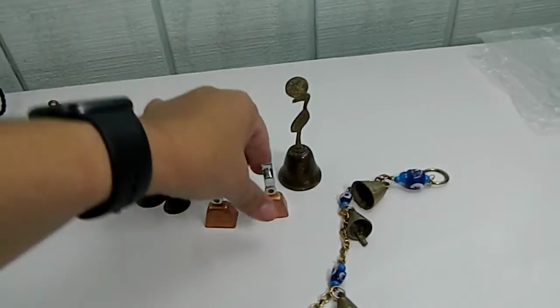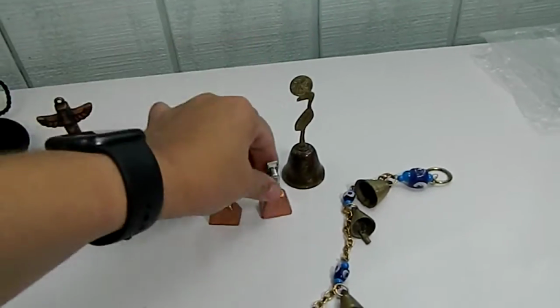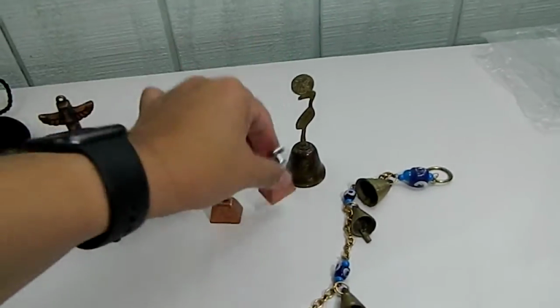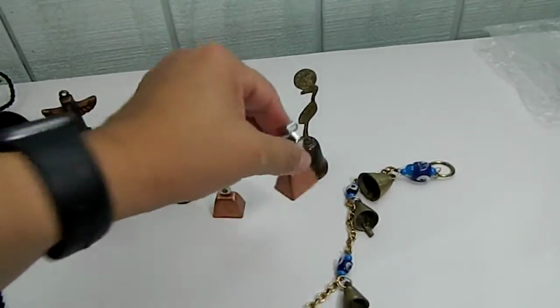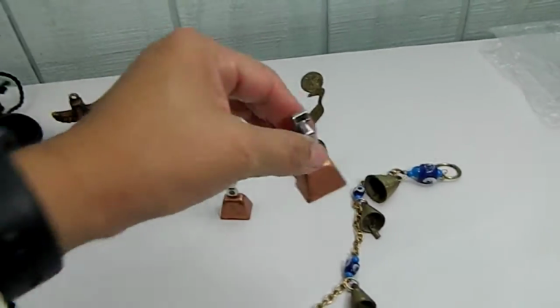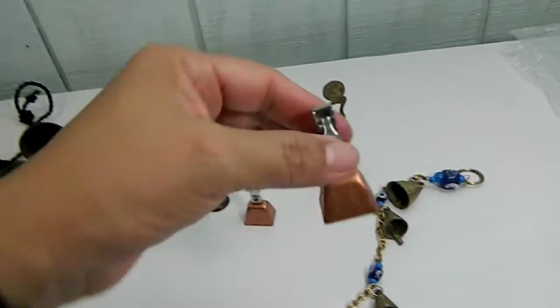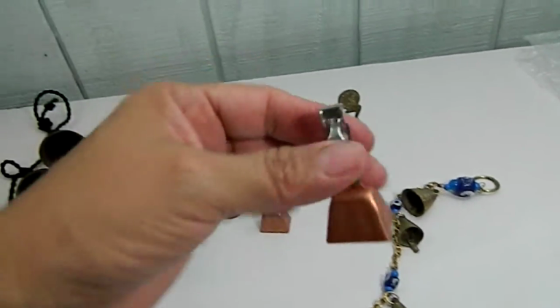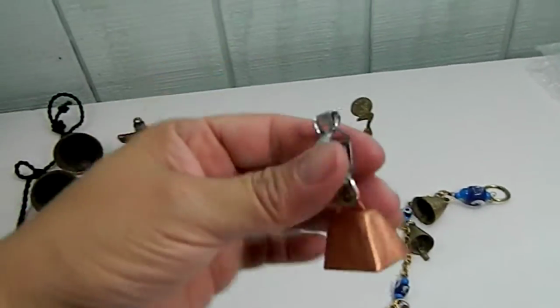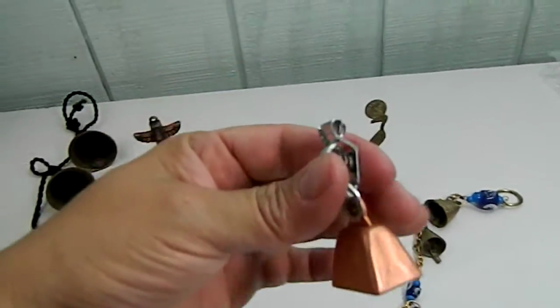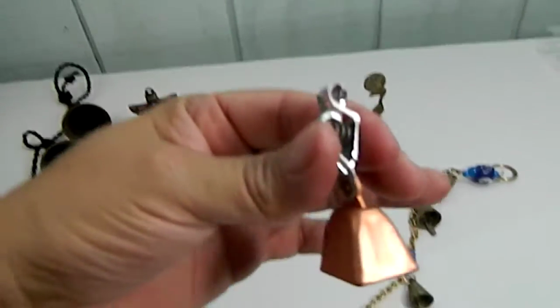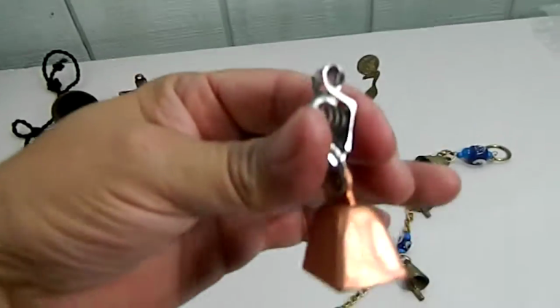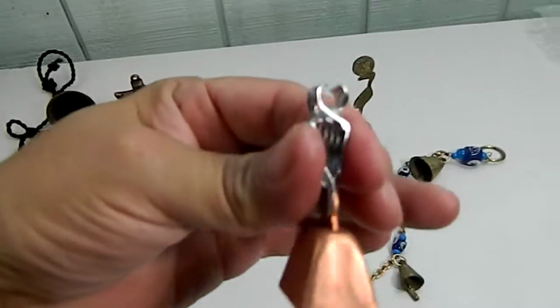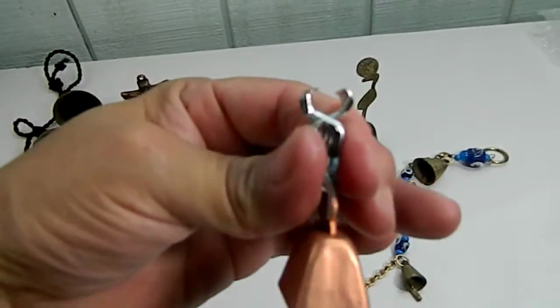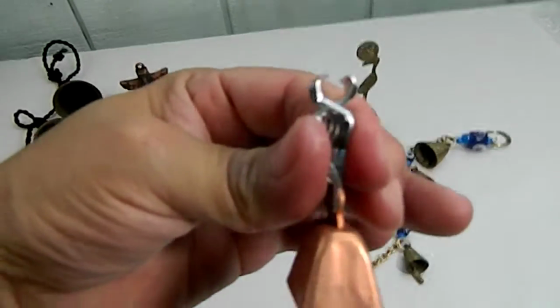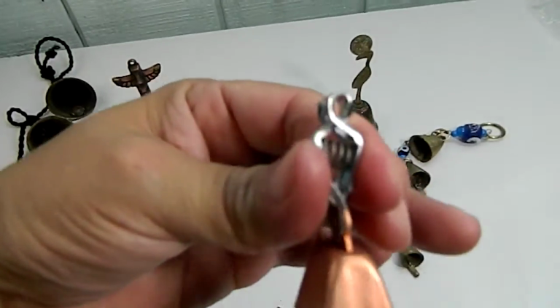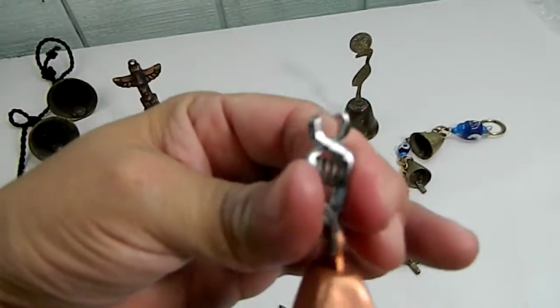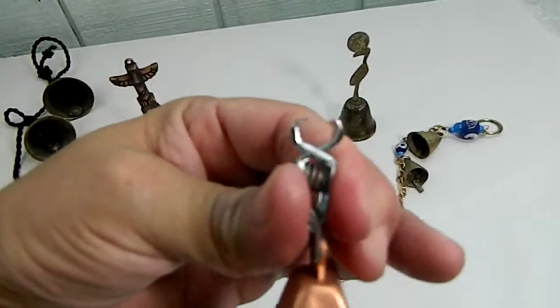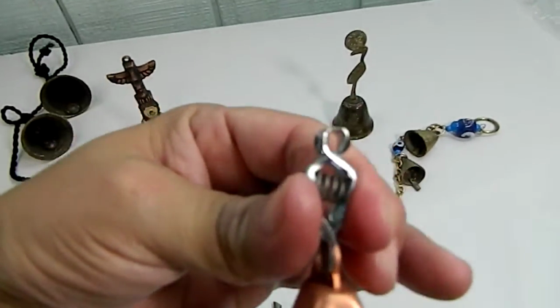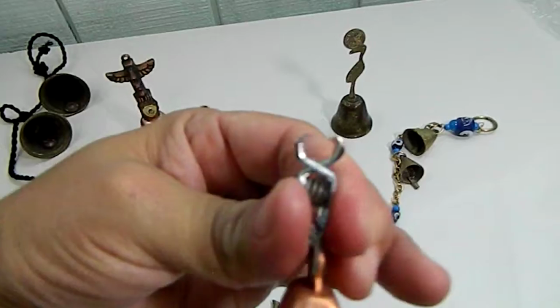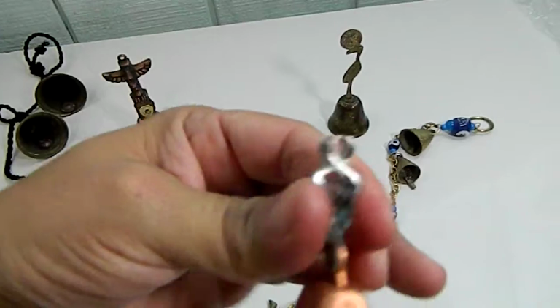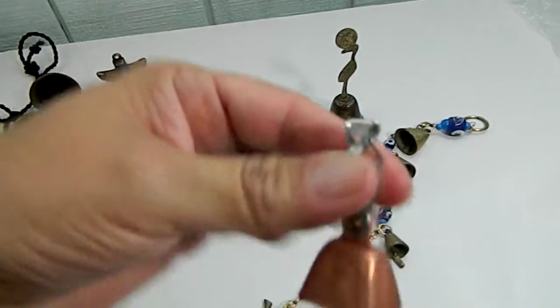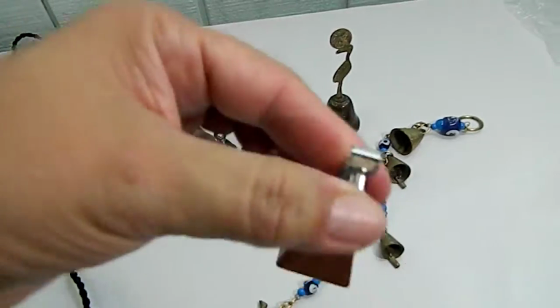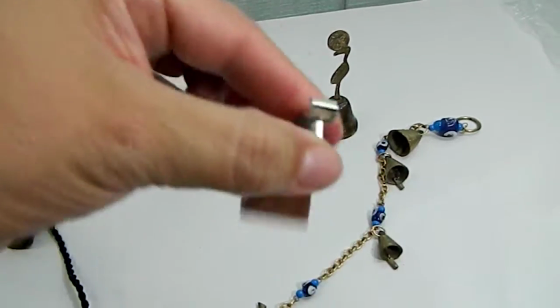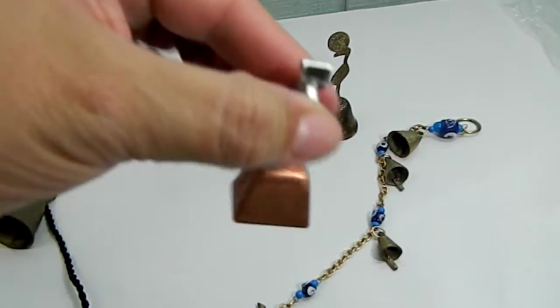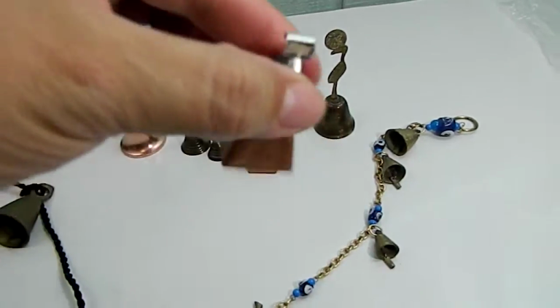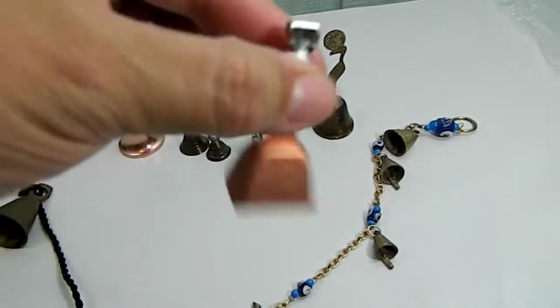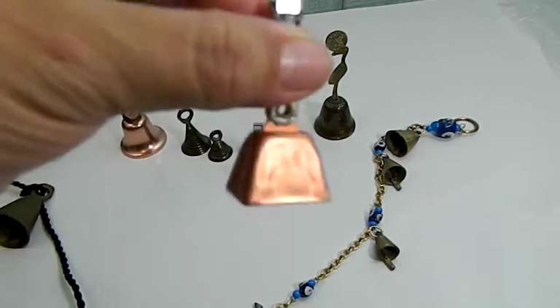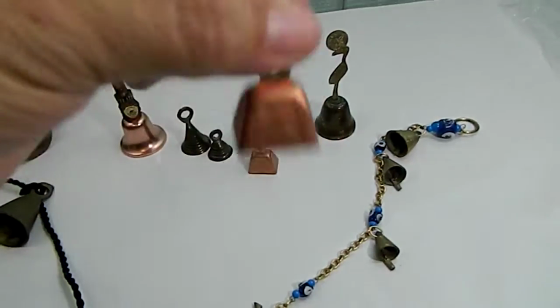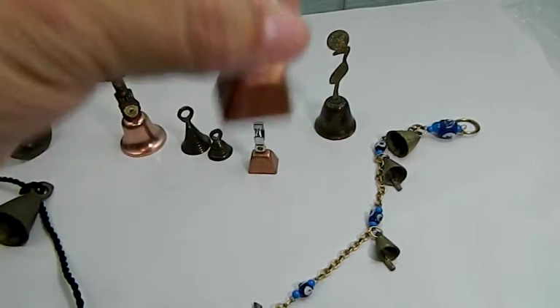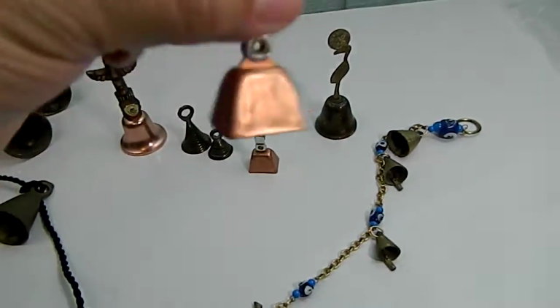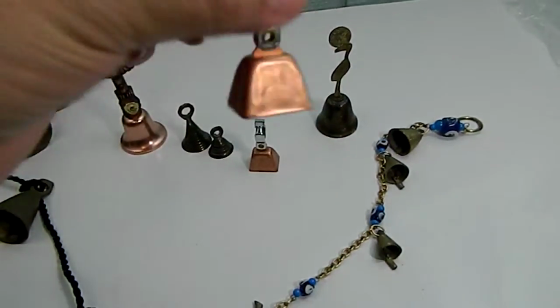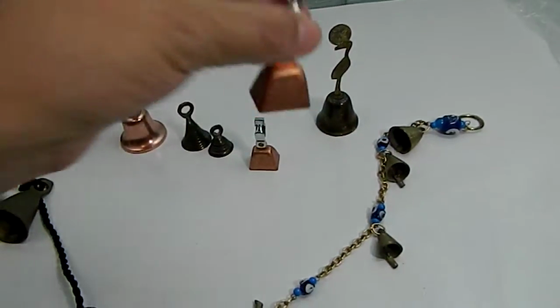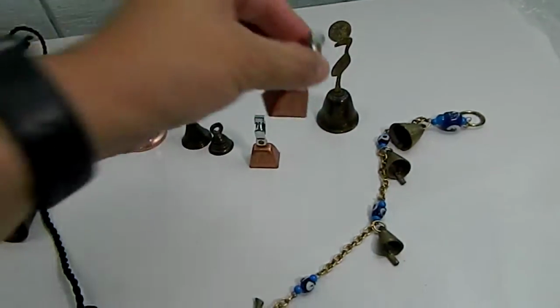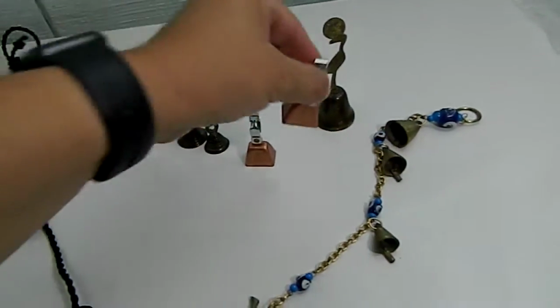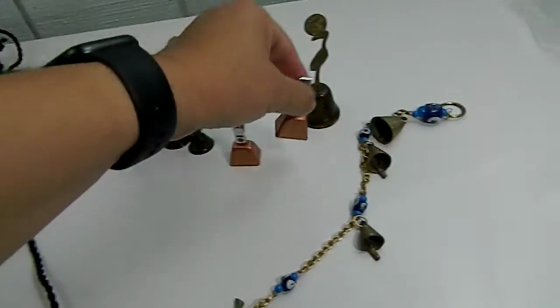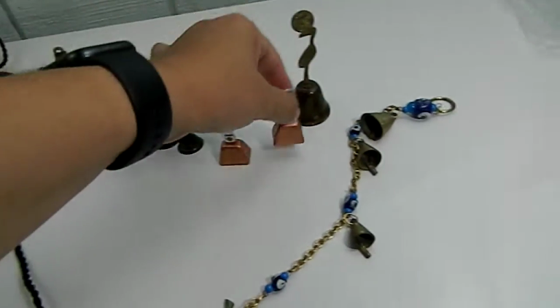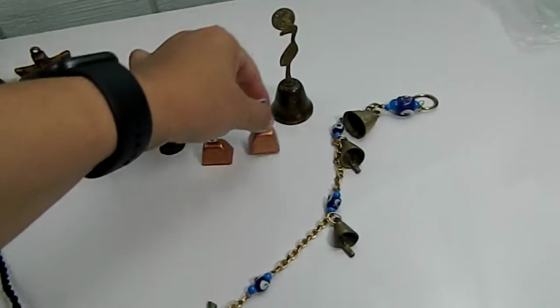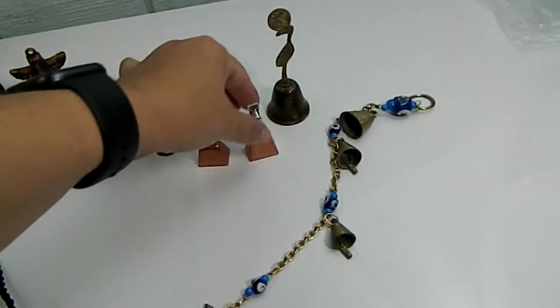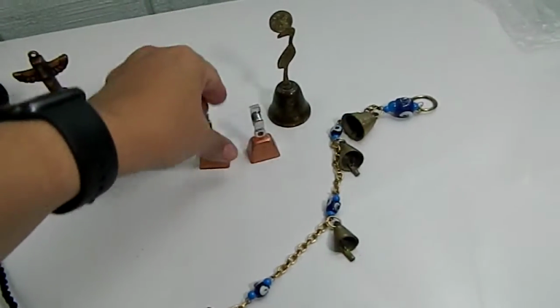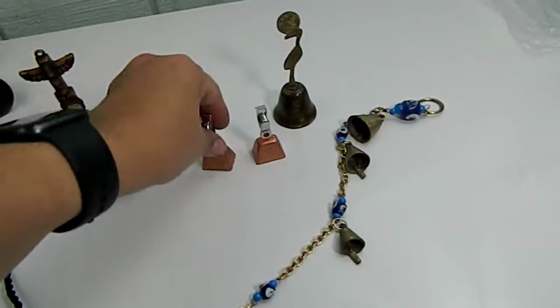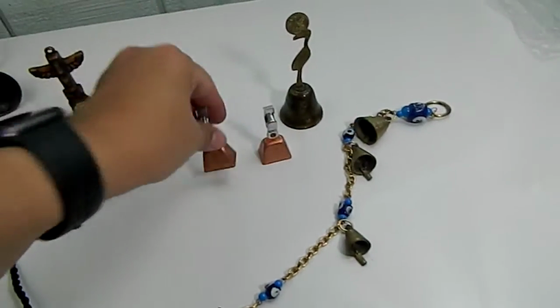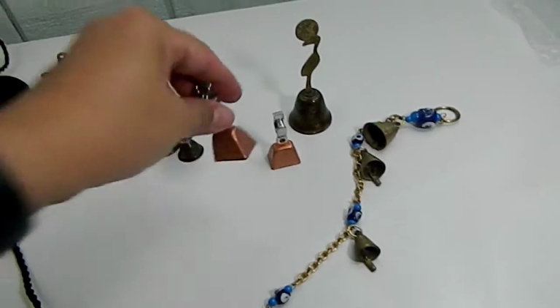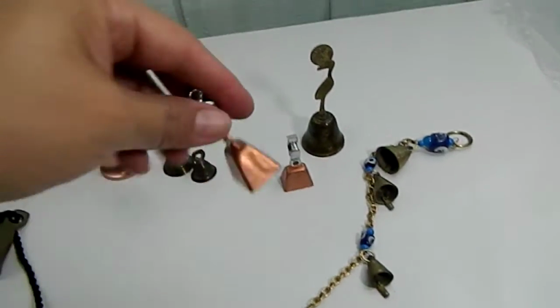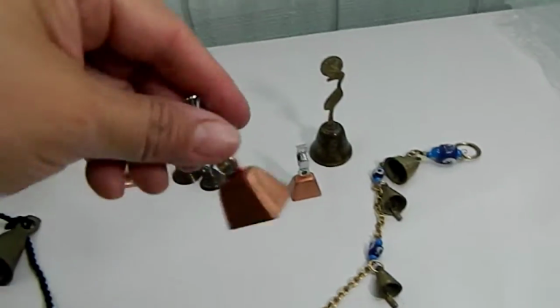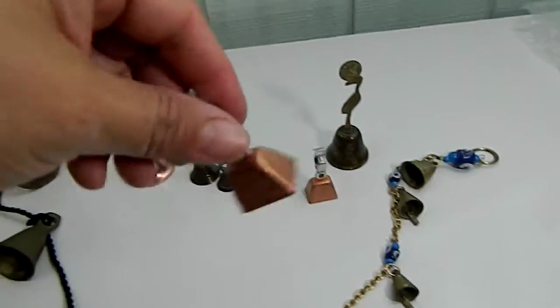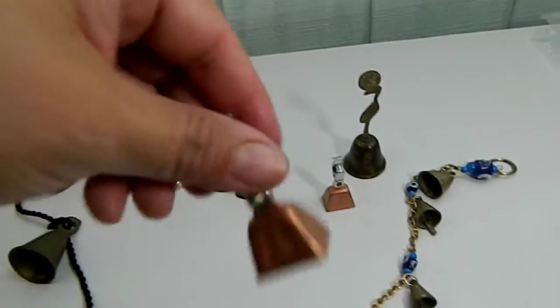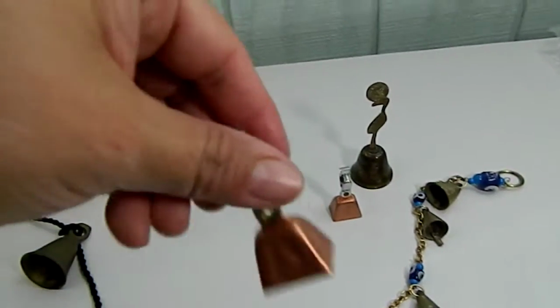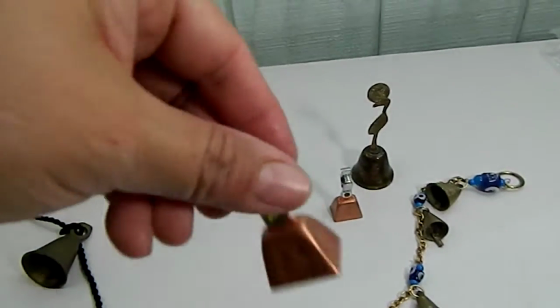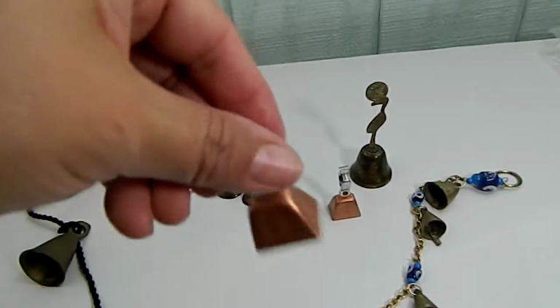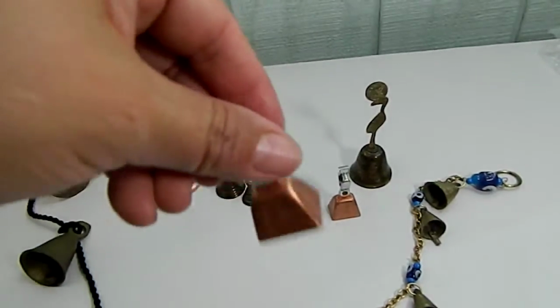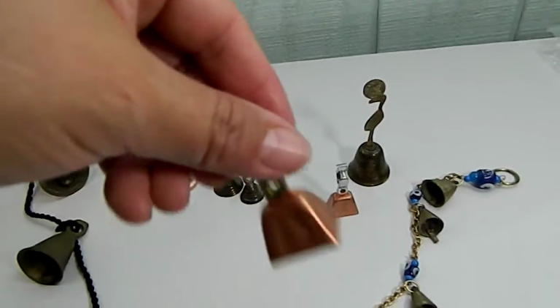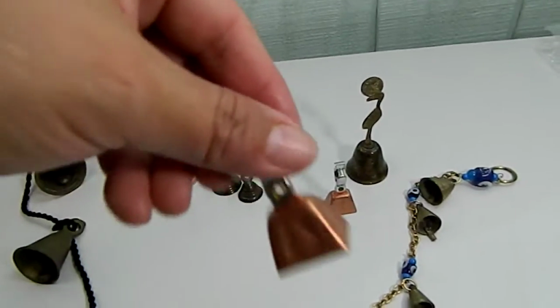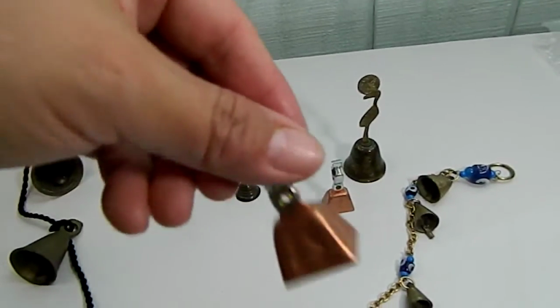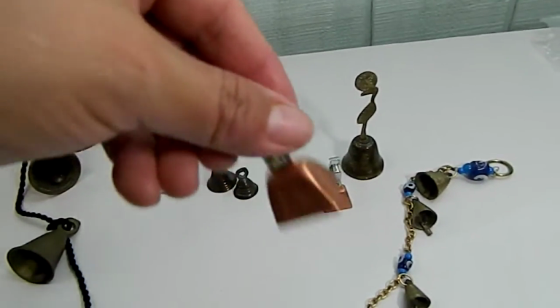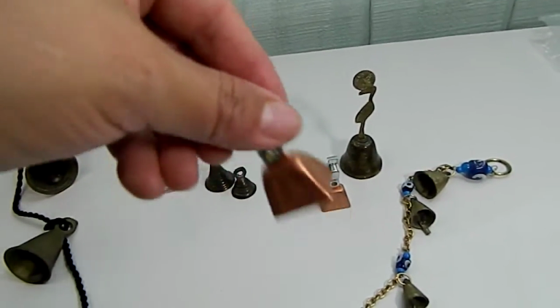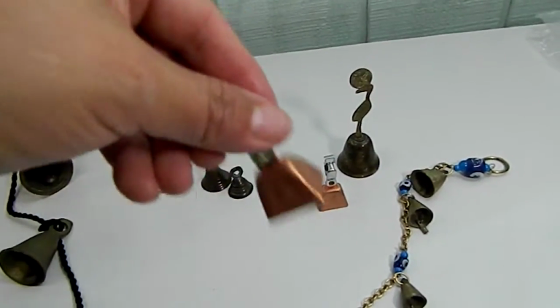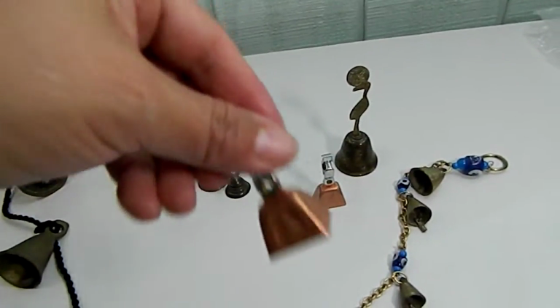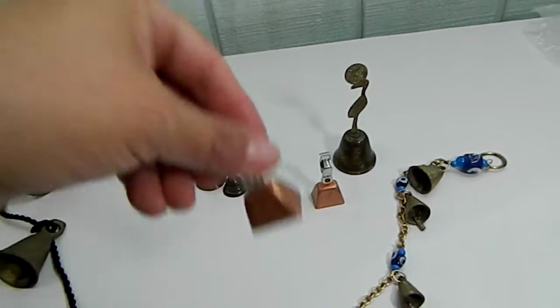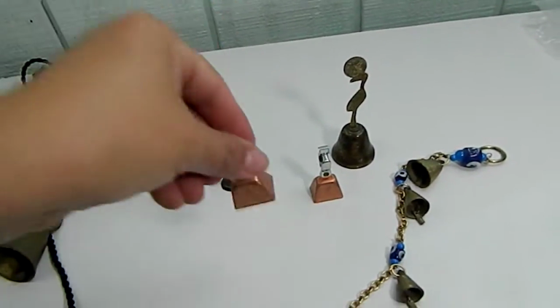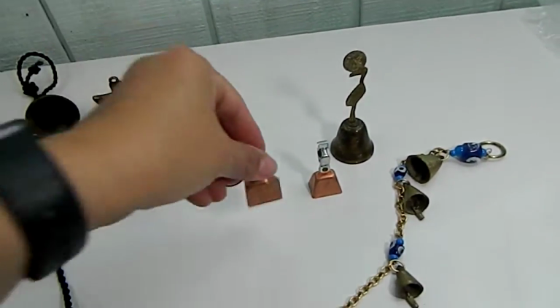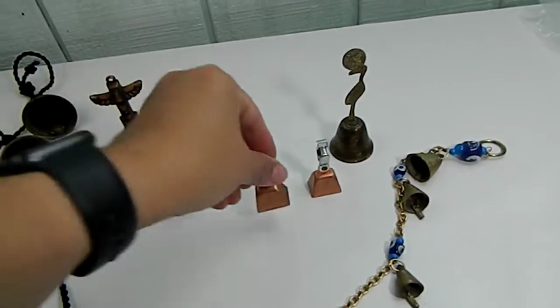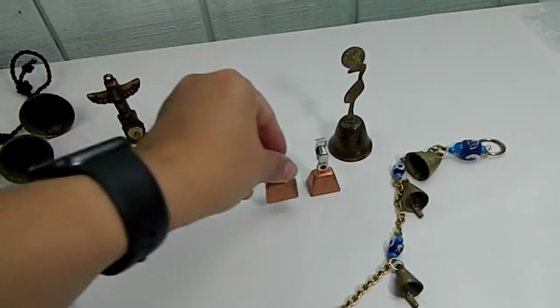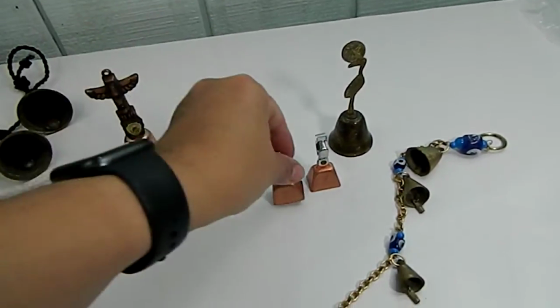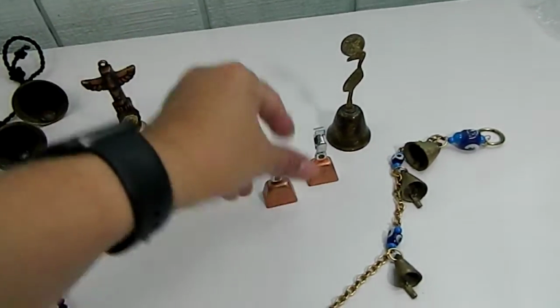These have a little clasp. They're more of the hanging-on-your-porch kind.